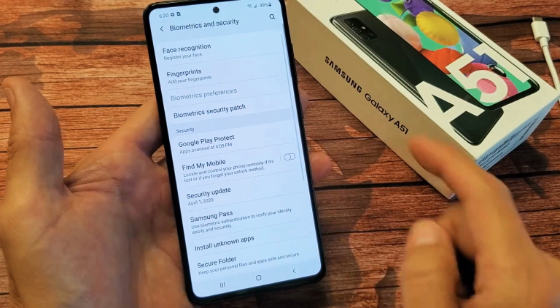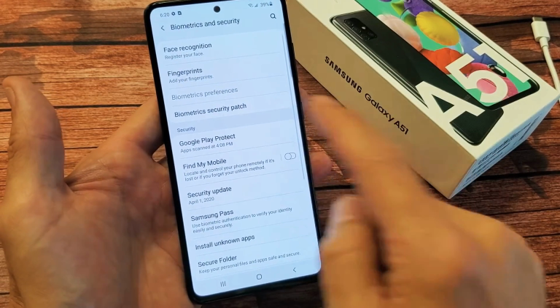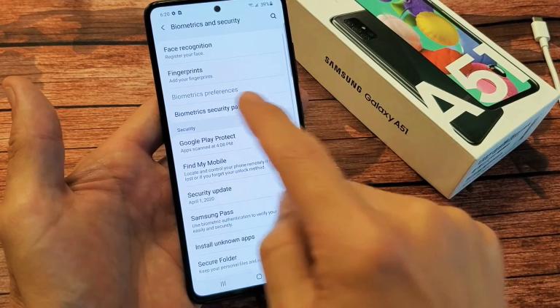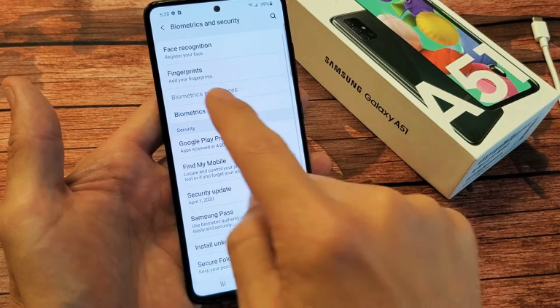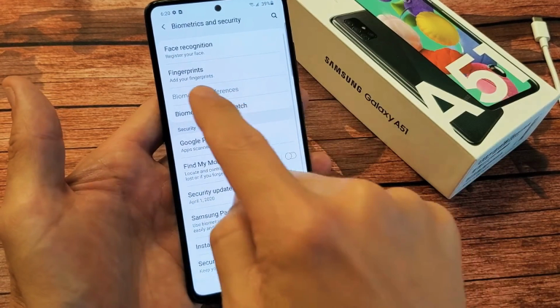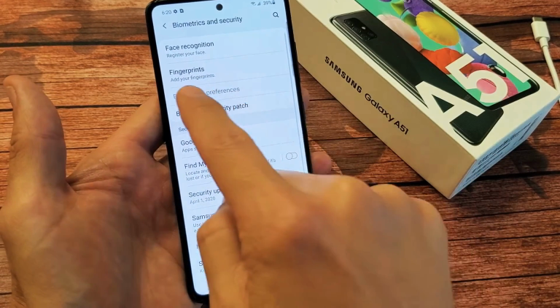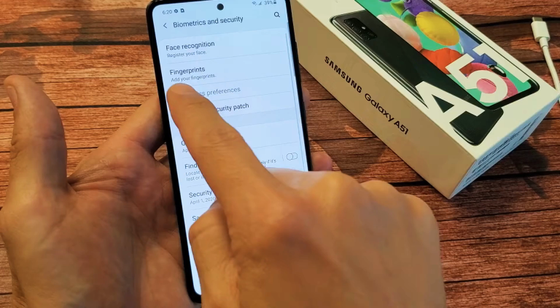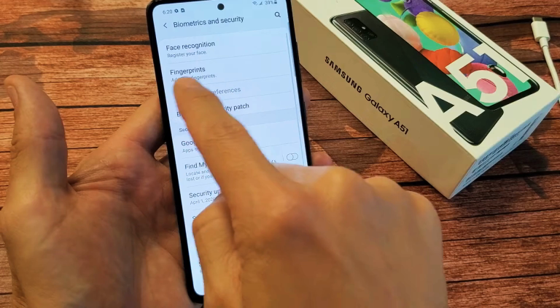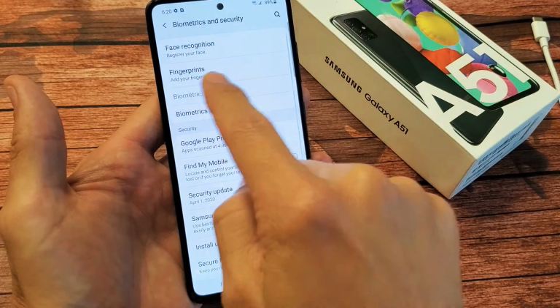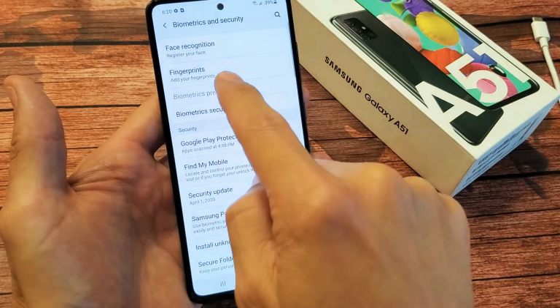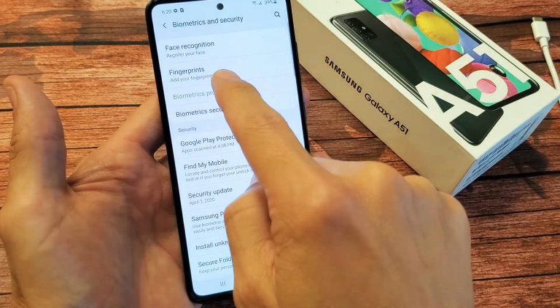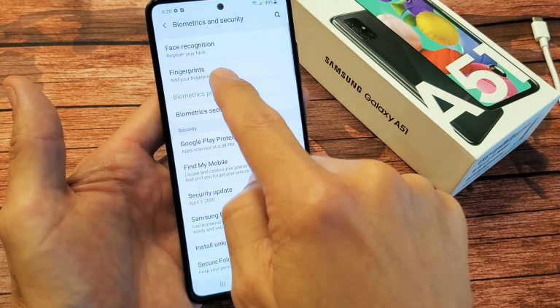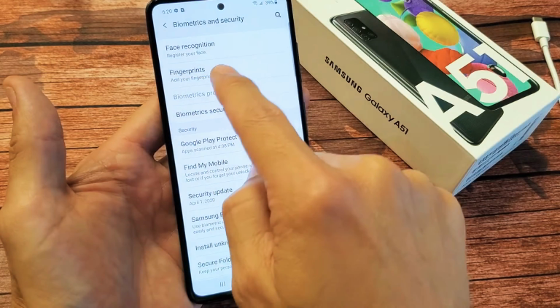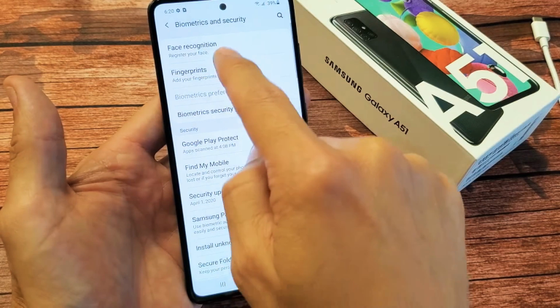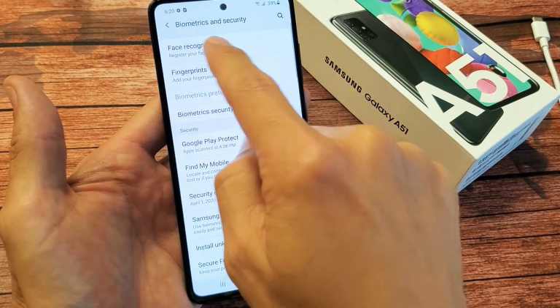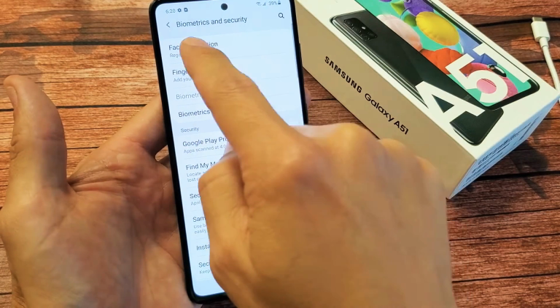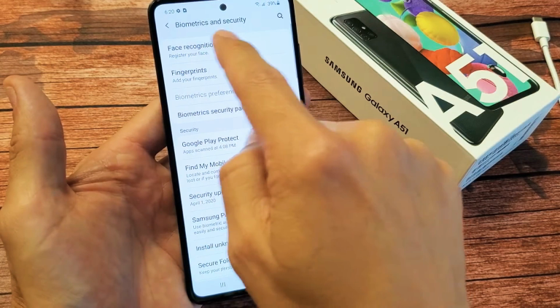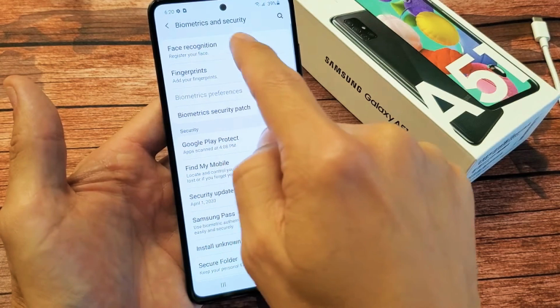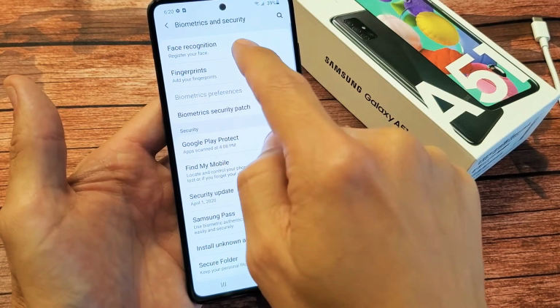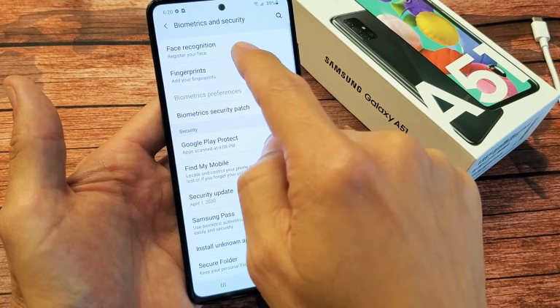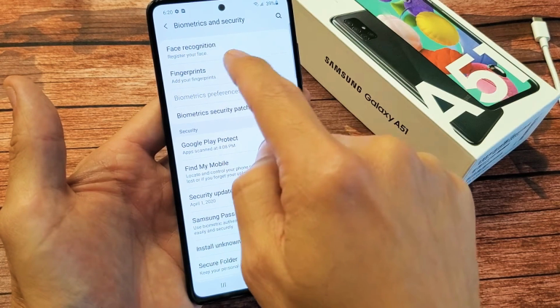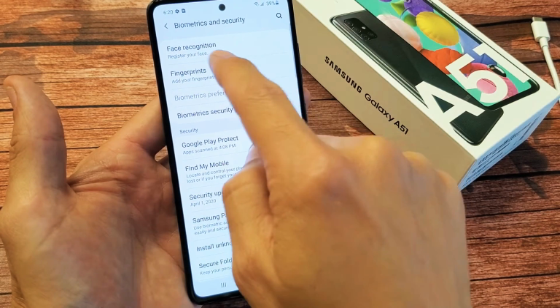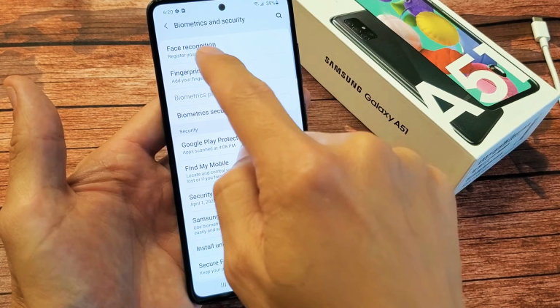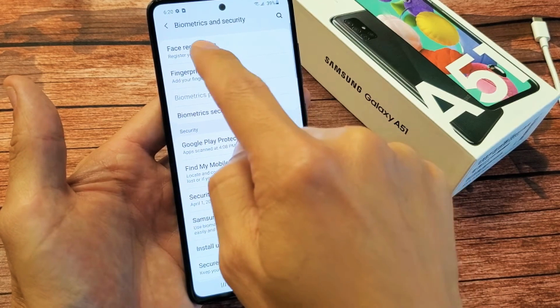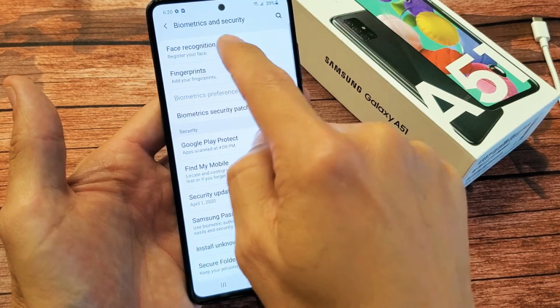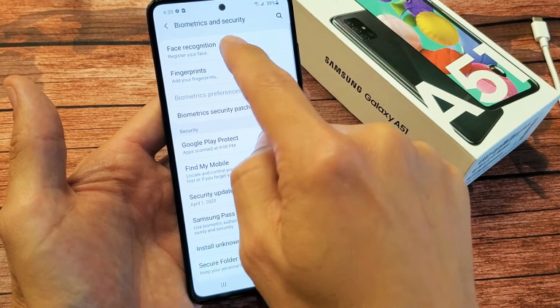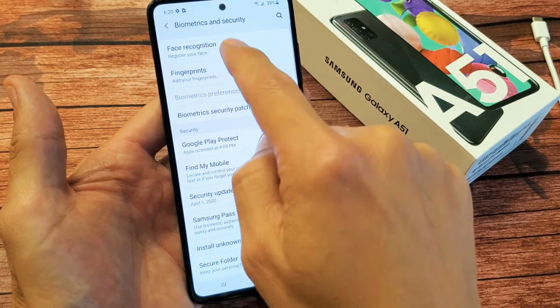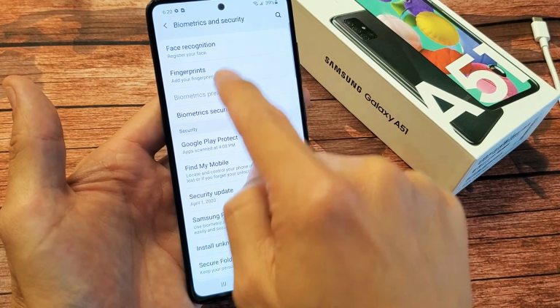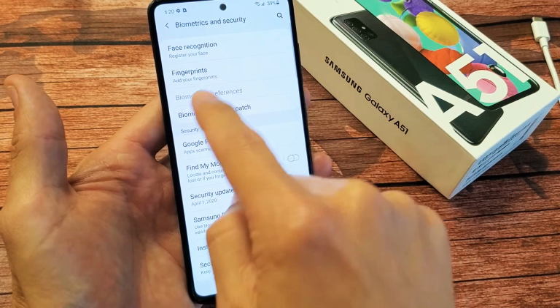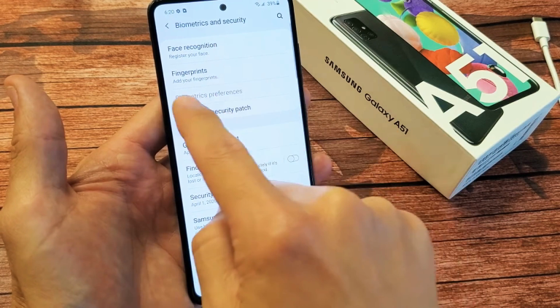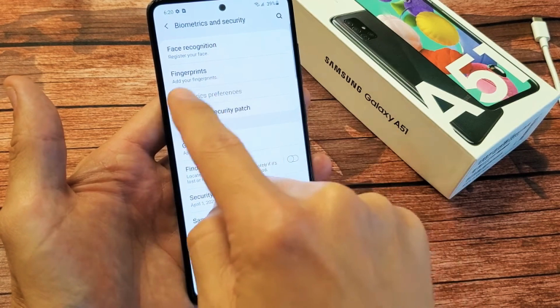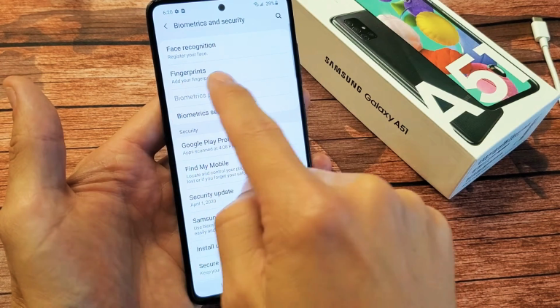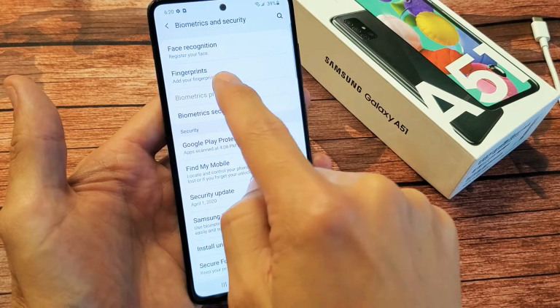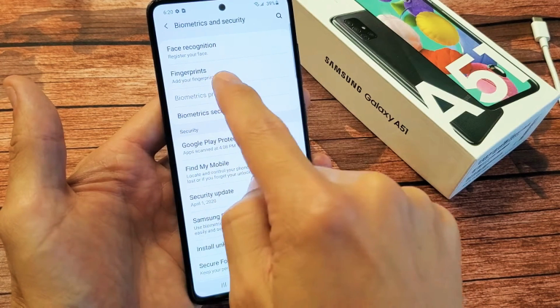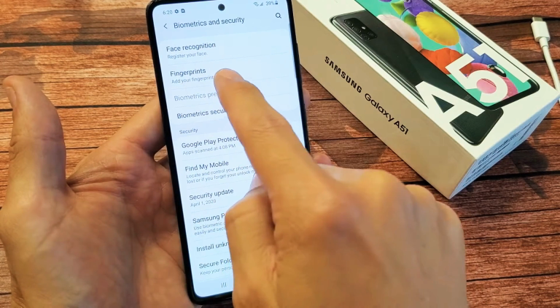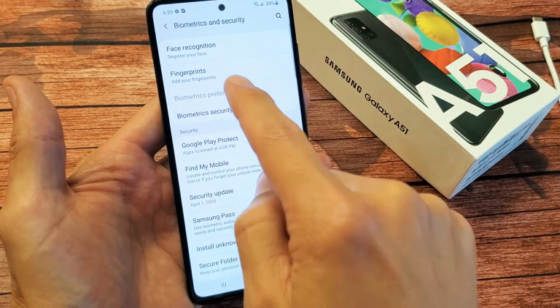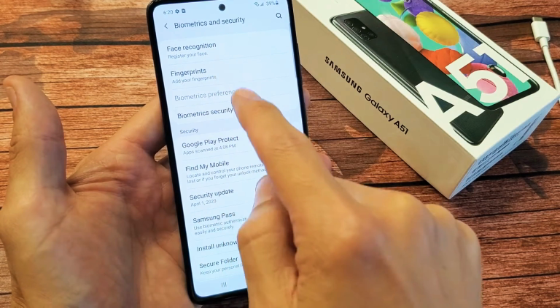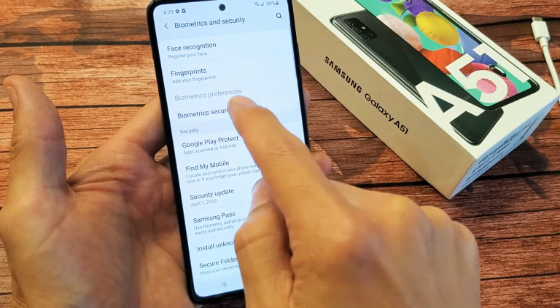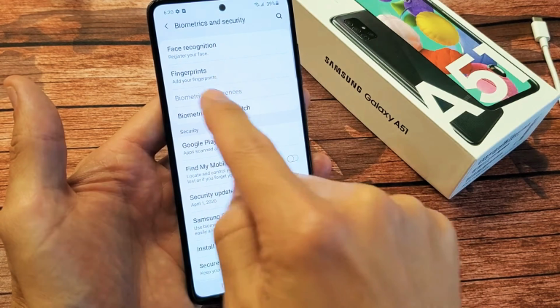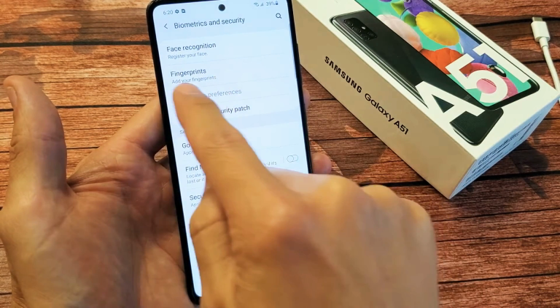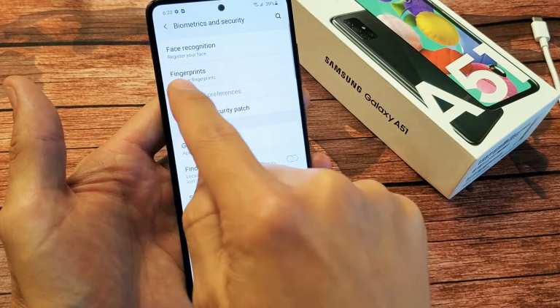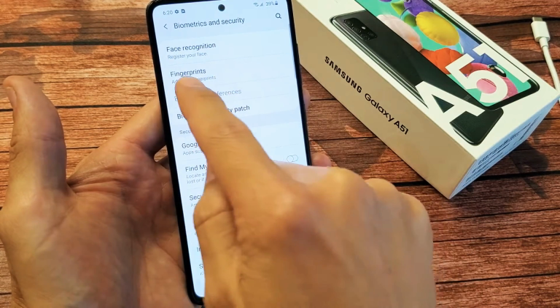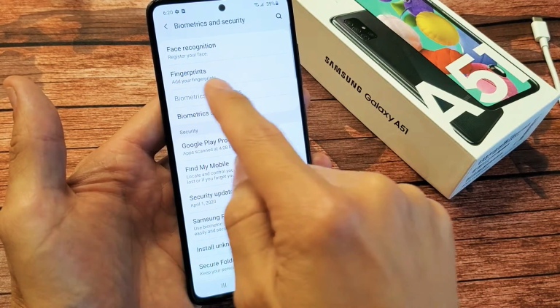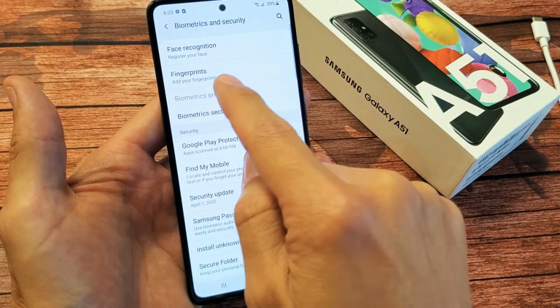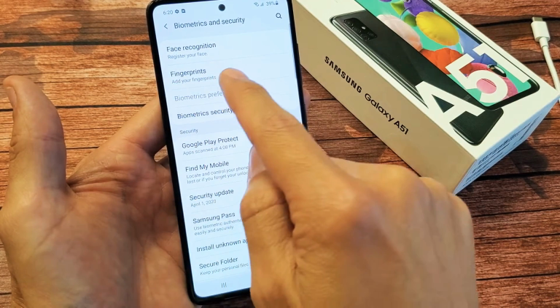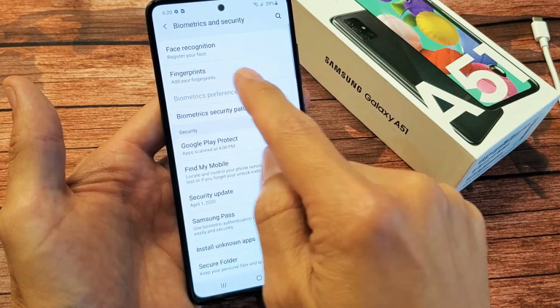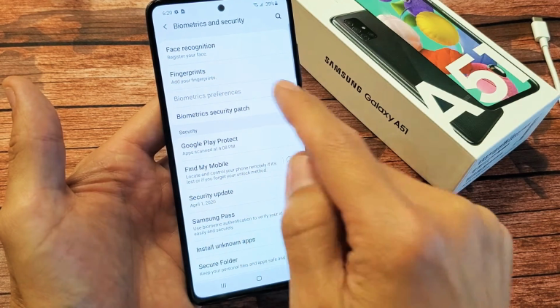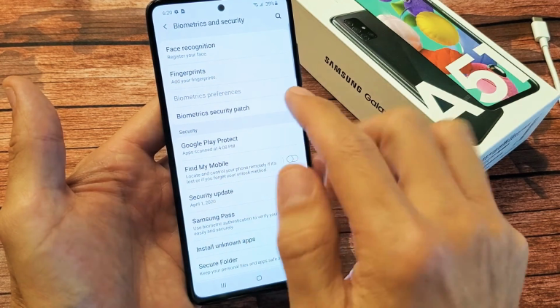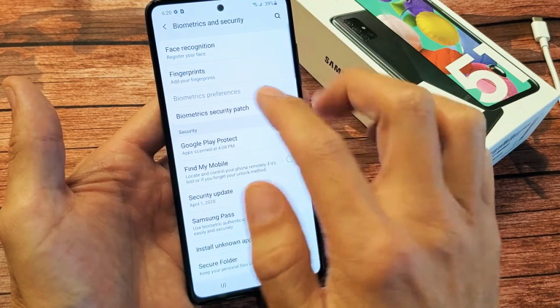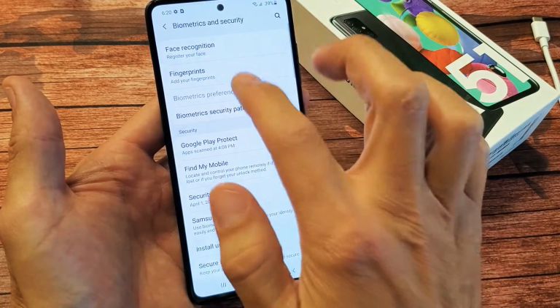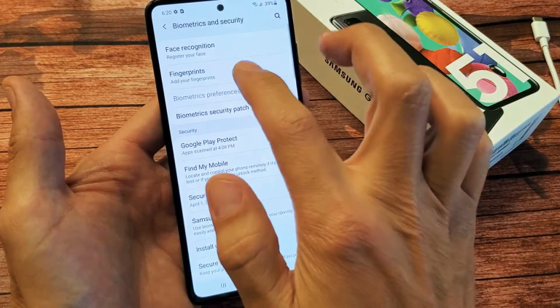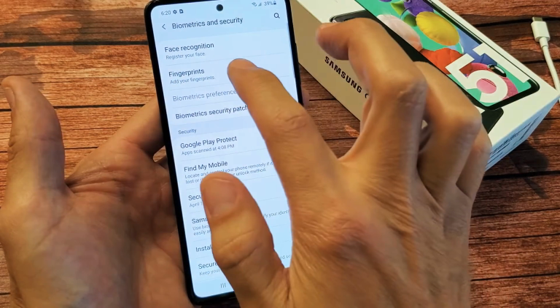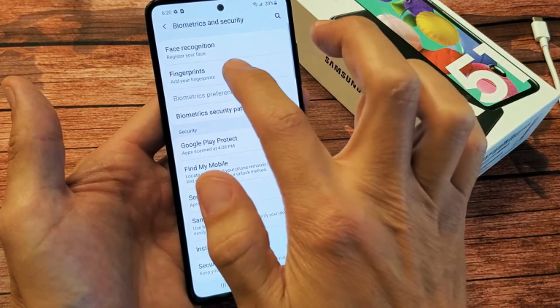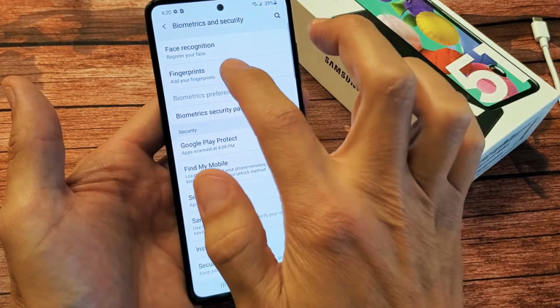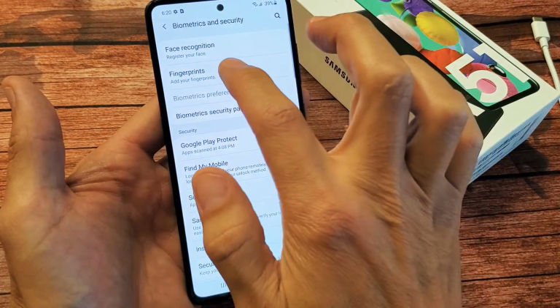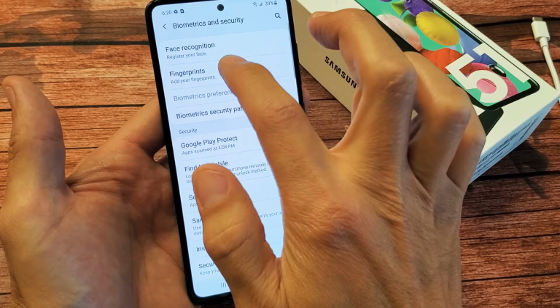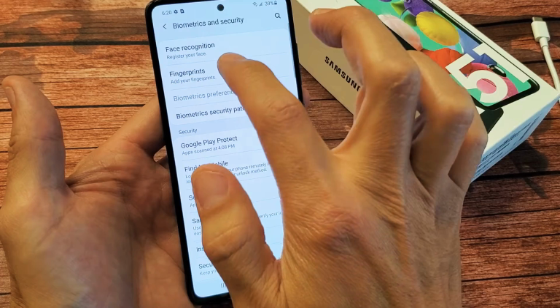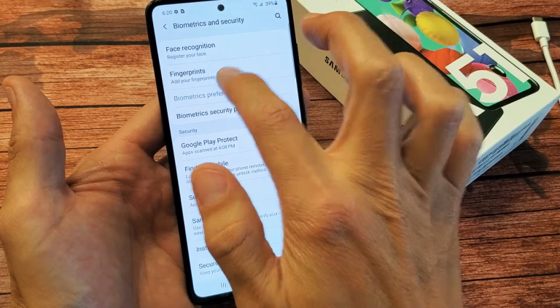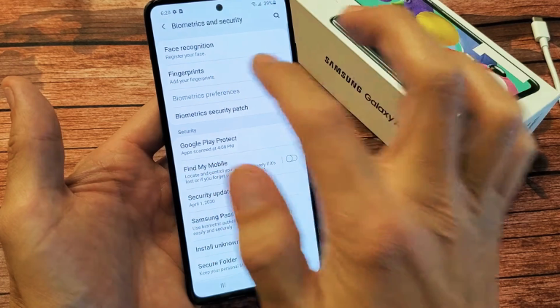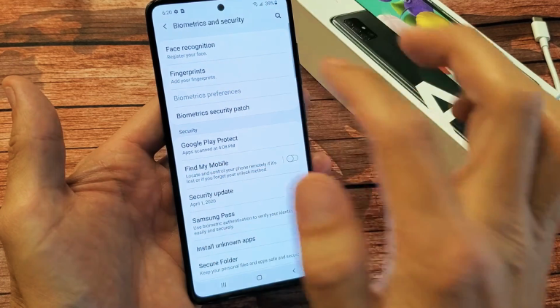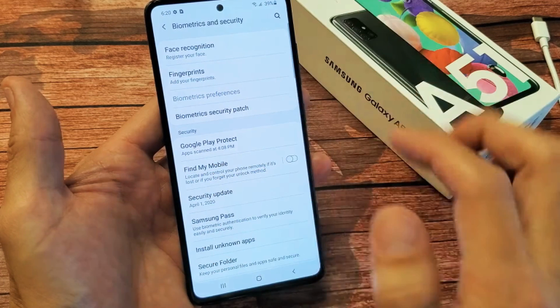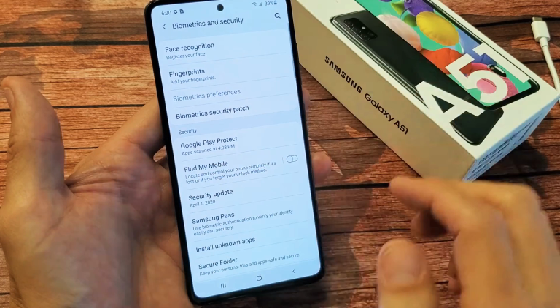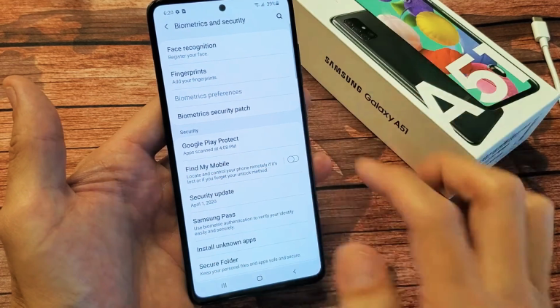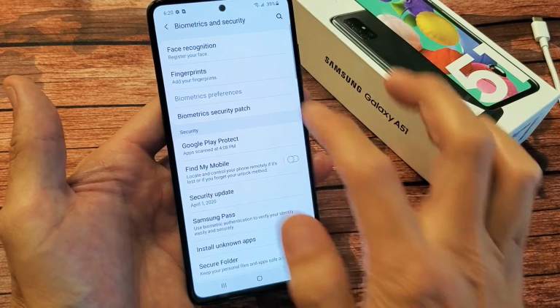And you have Fingerprints right here, right below the Face Recognition. We have Fingerprints. Add Fingerprints. So let's go ahead and tap on that.